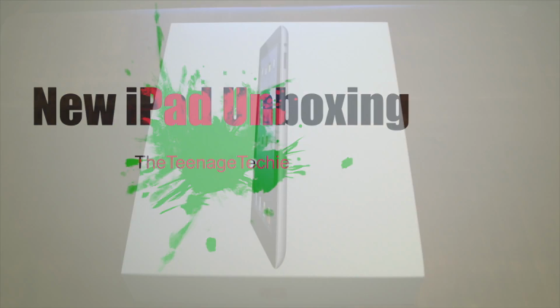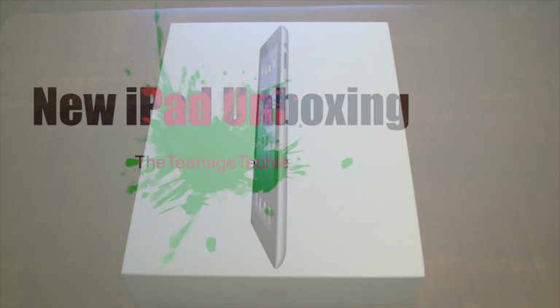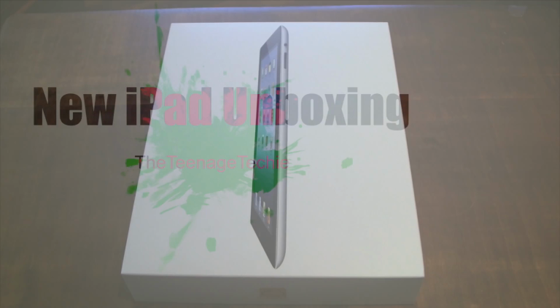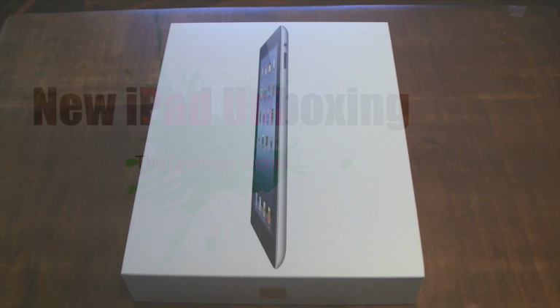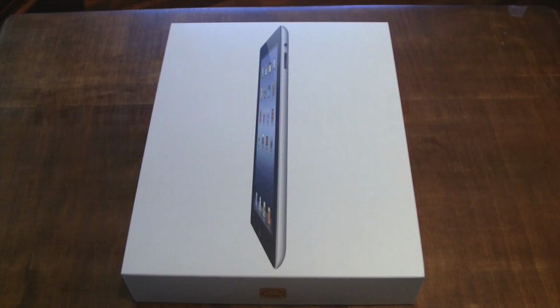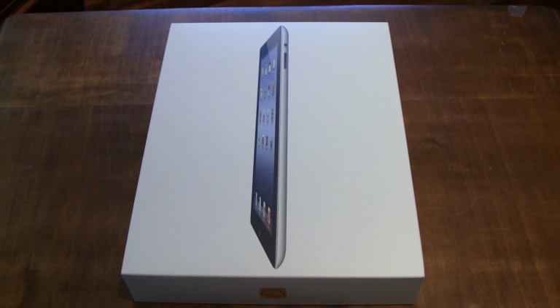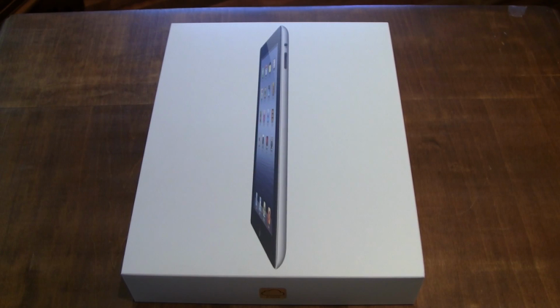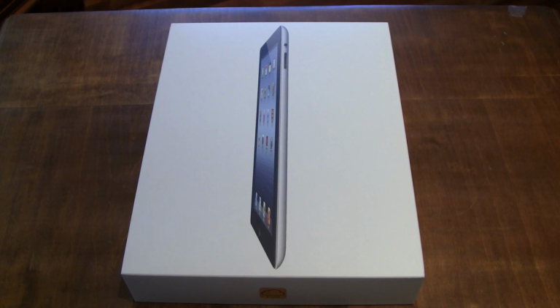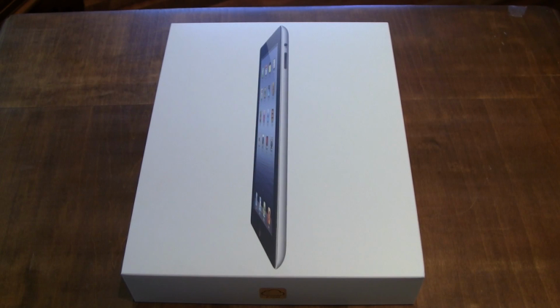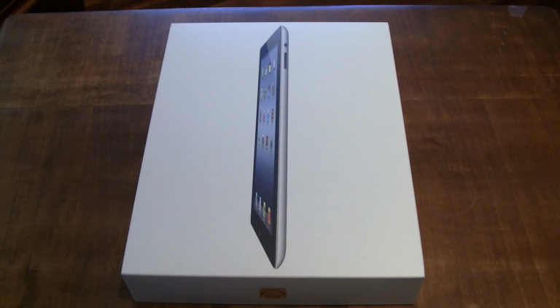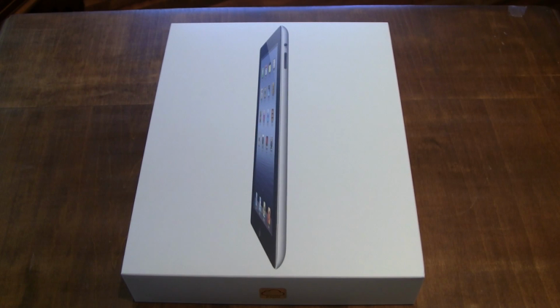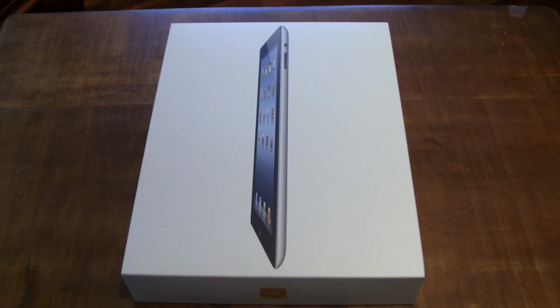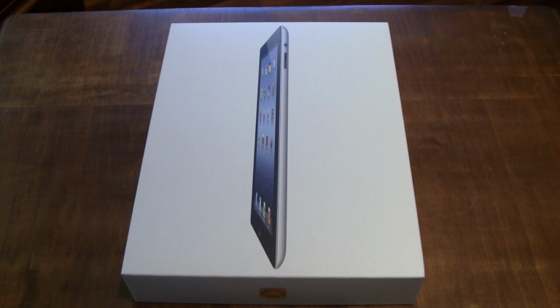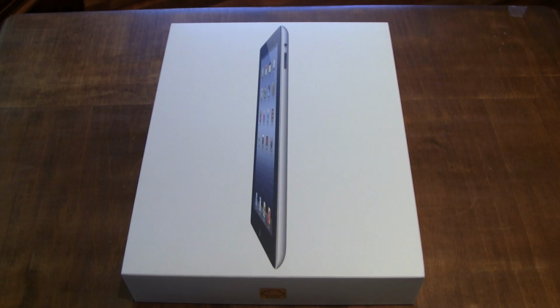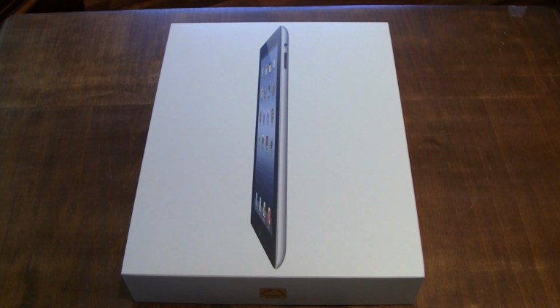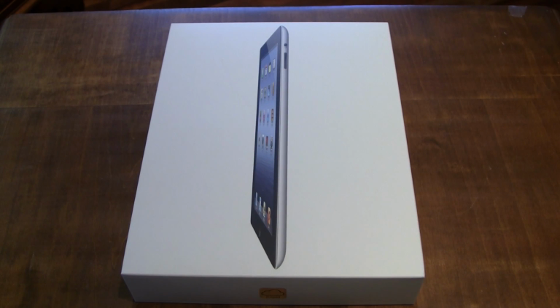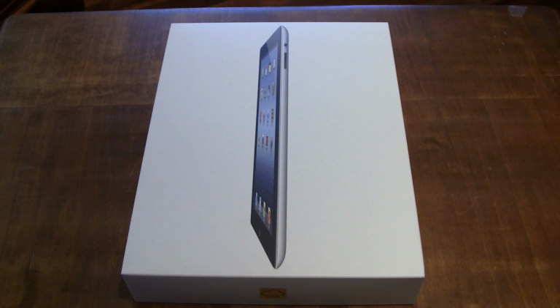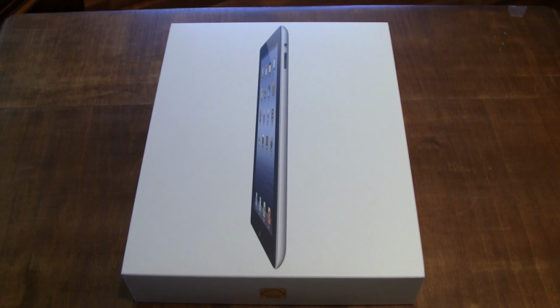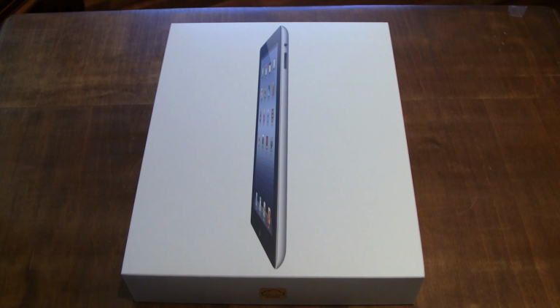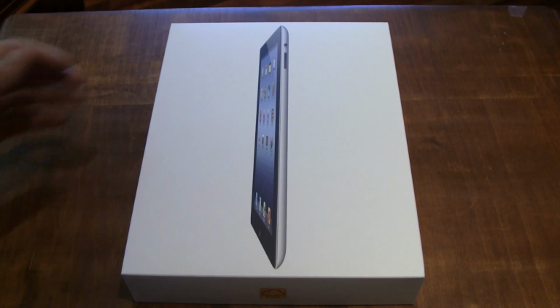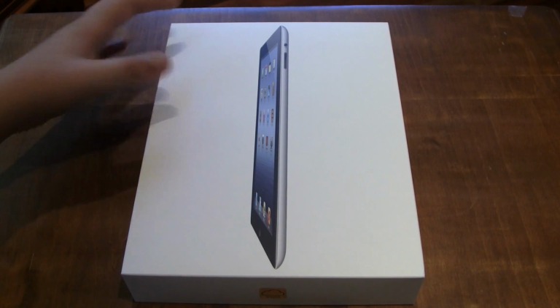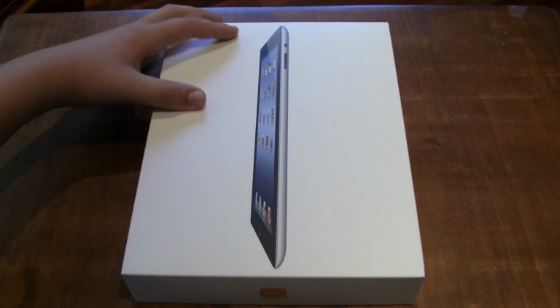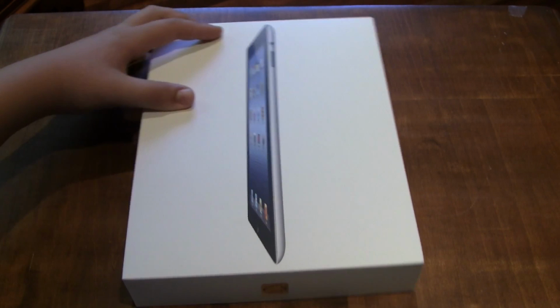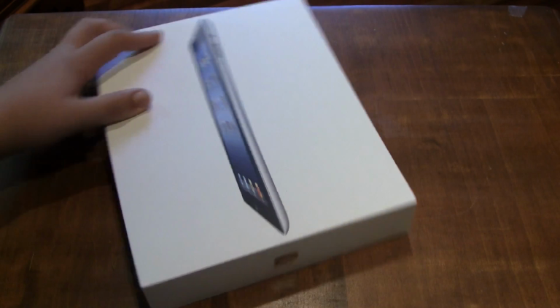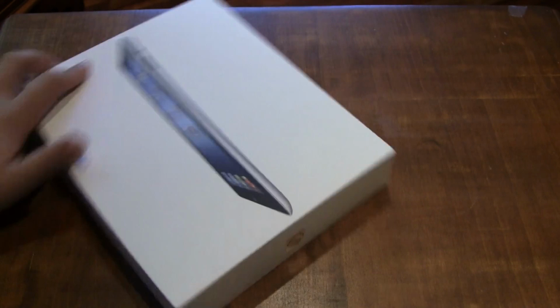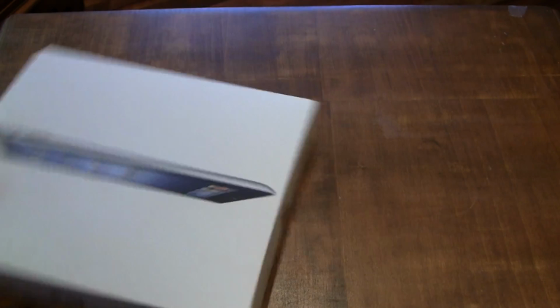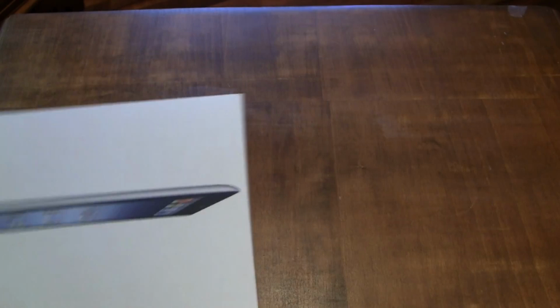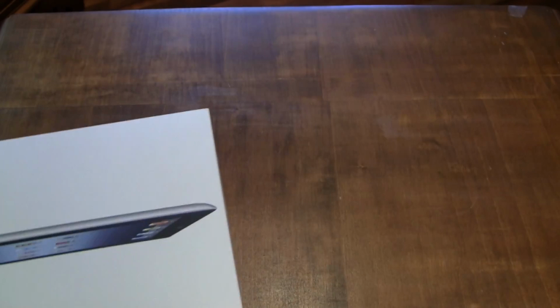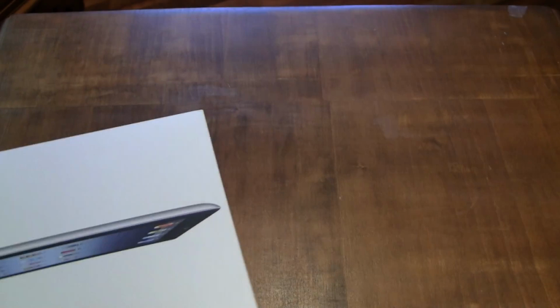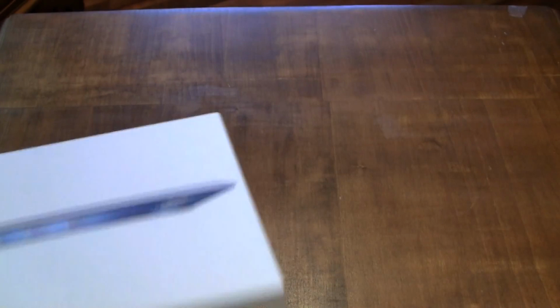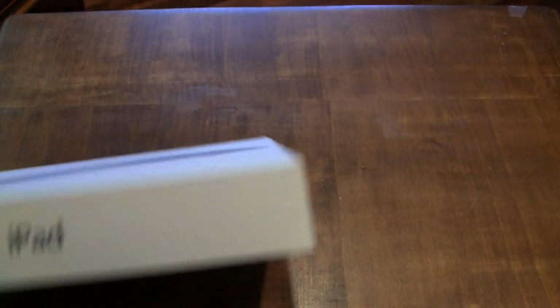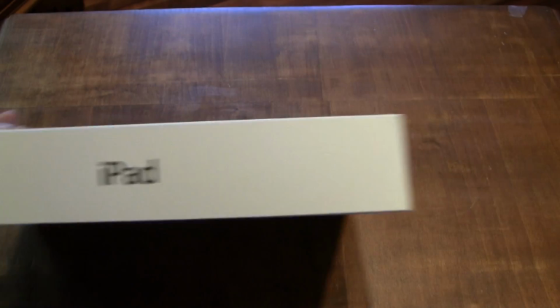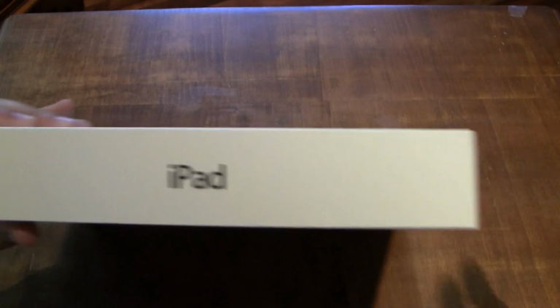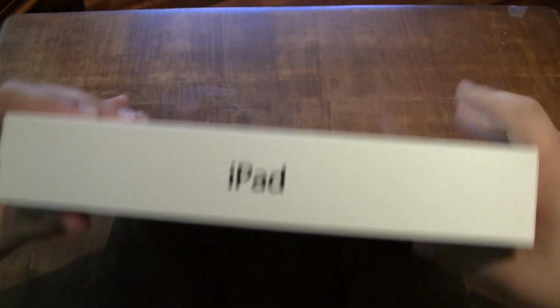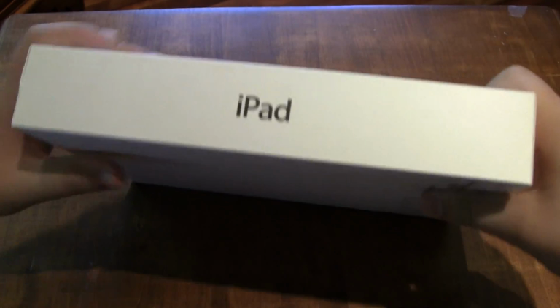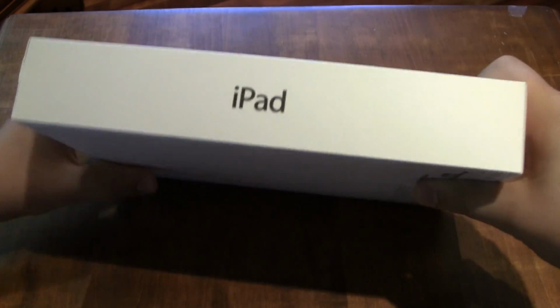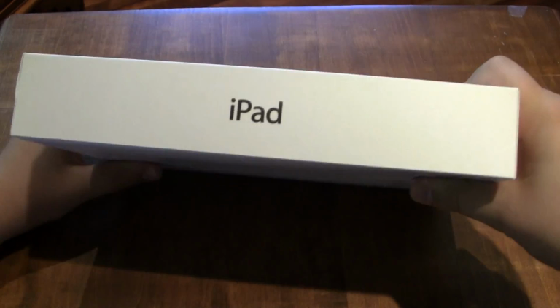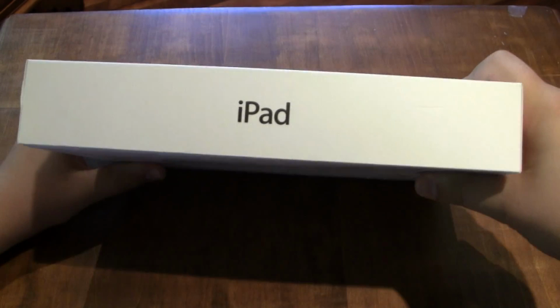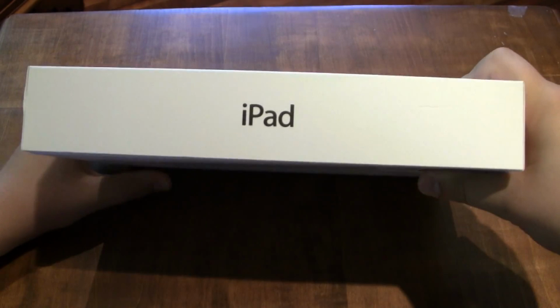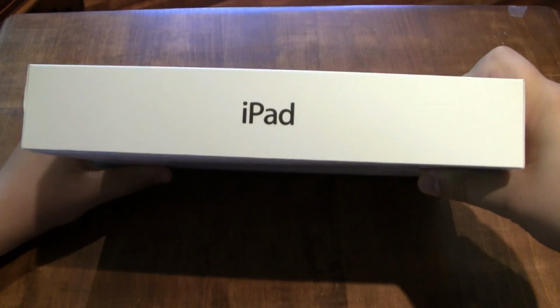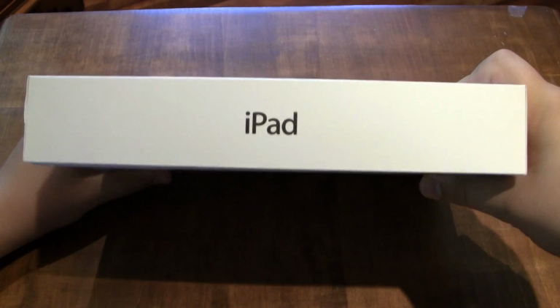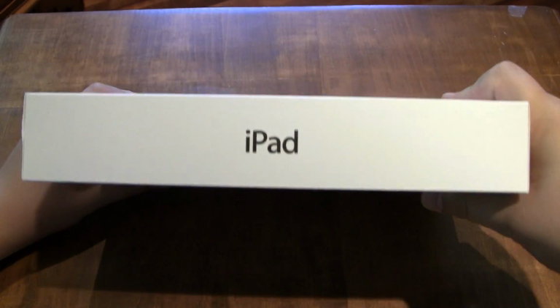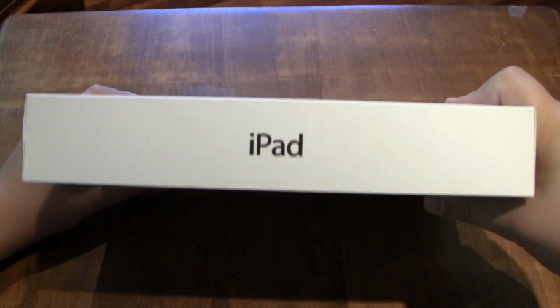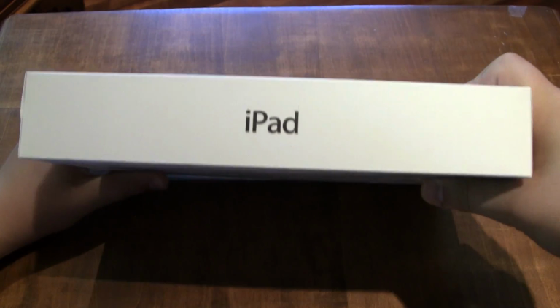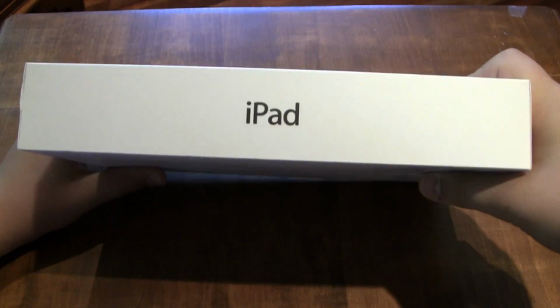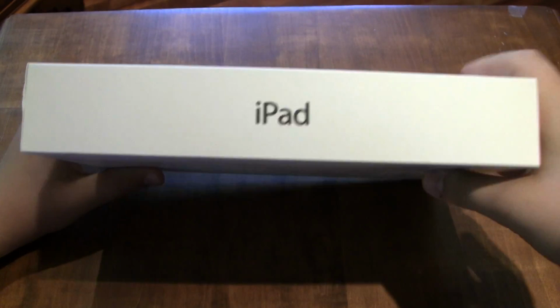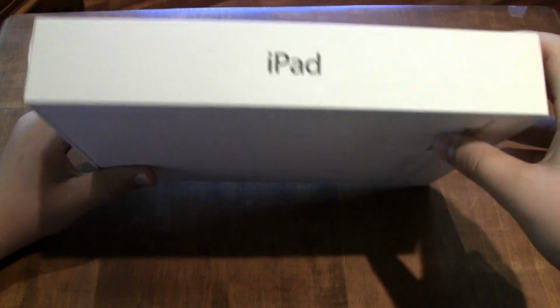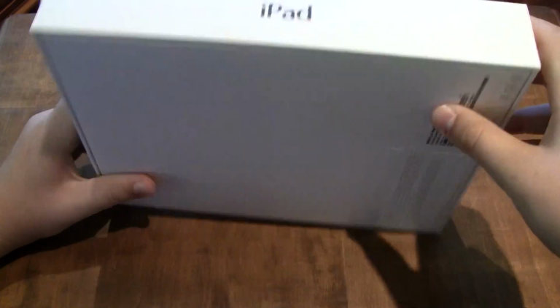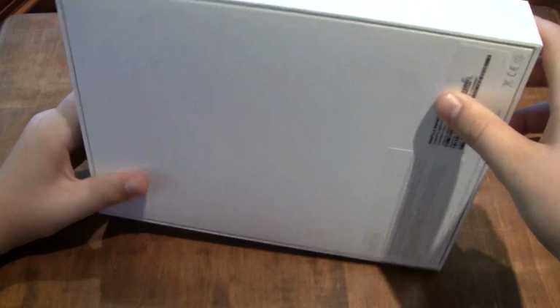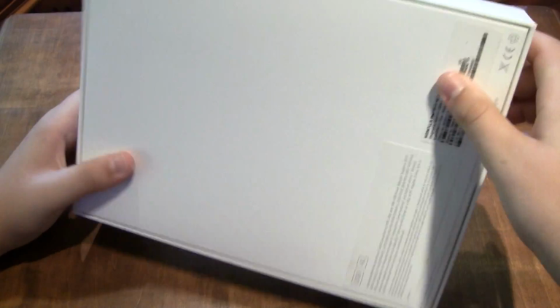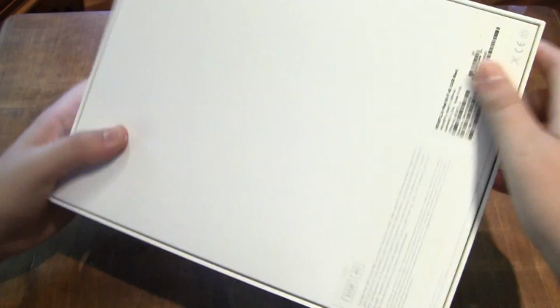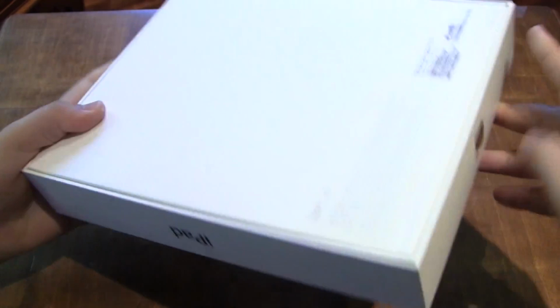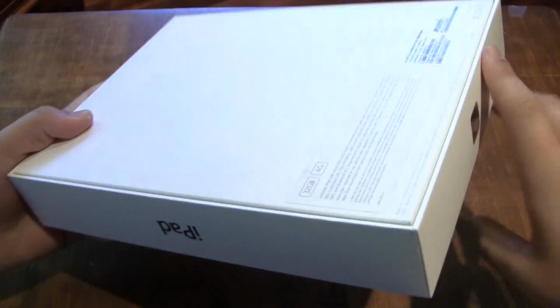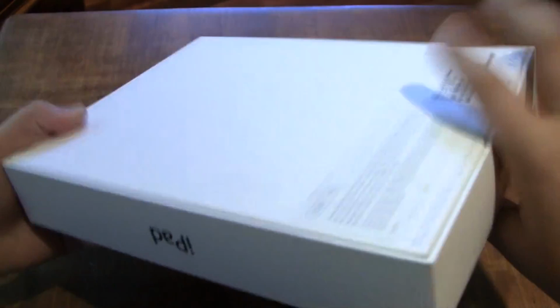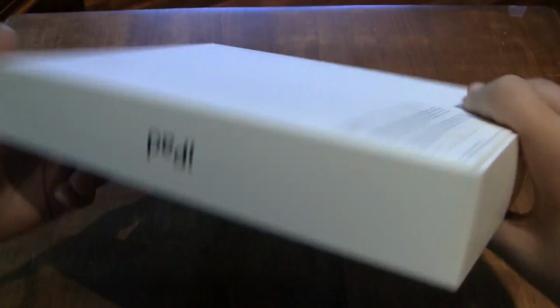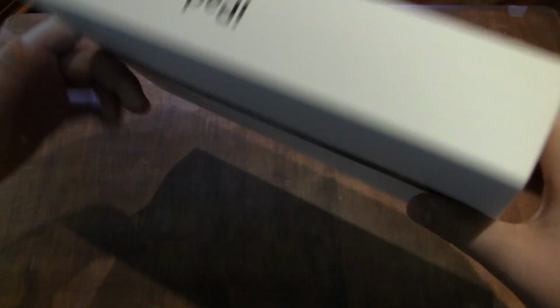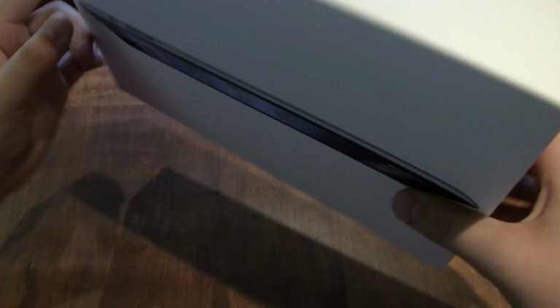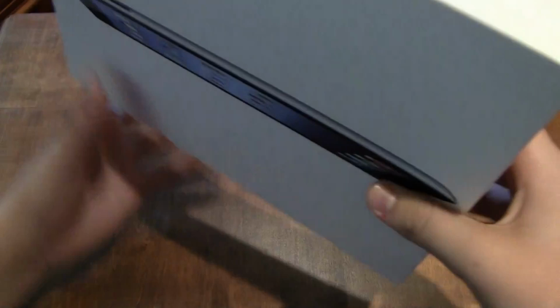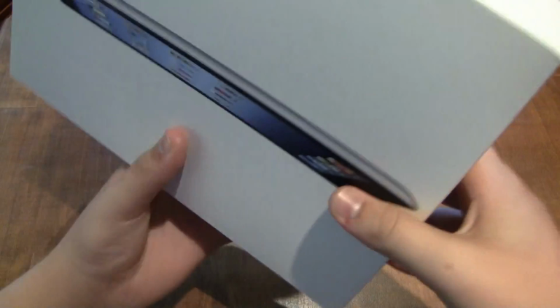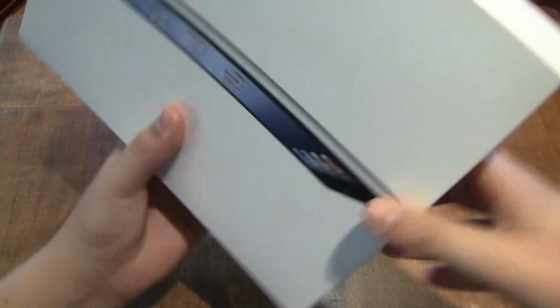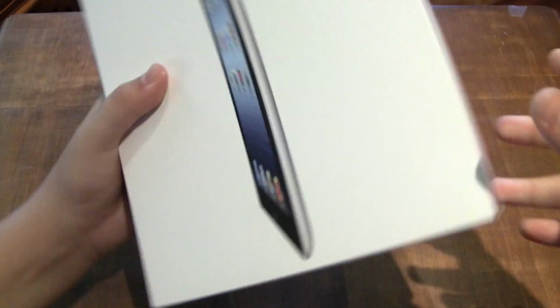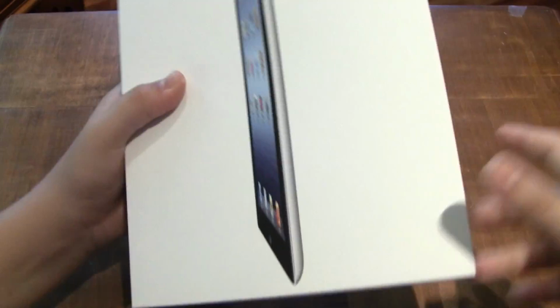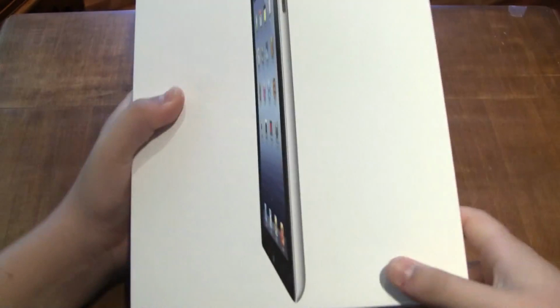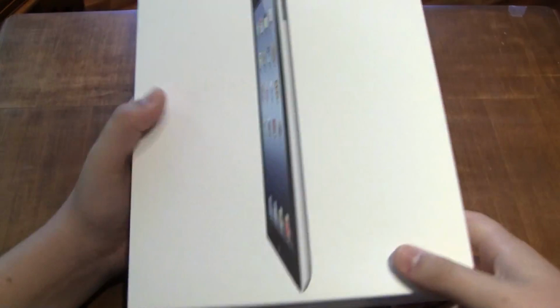Hey guys, it's Jack with the Teenage Techie, and today we have the brand new, just released today, new iPad.